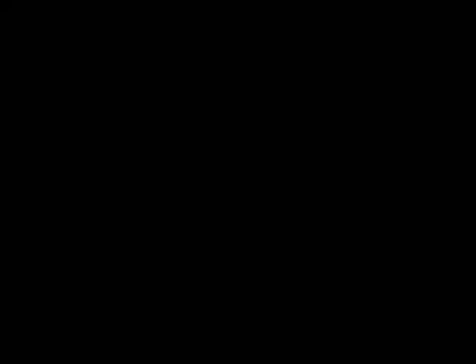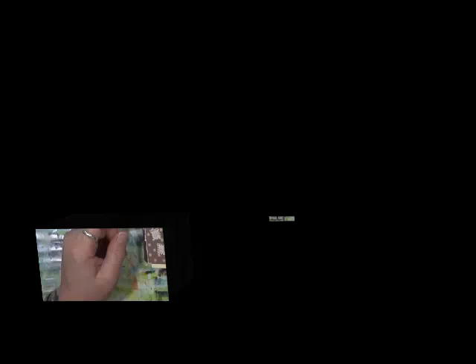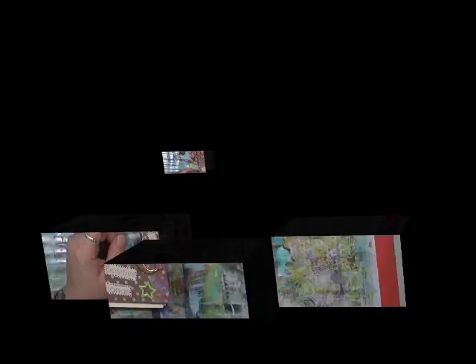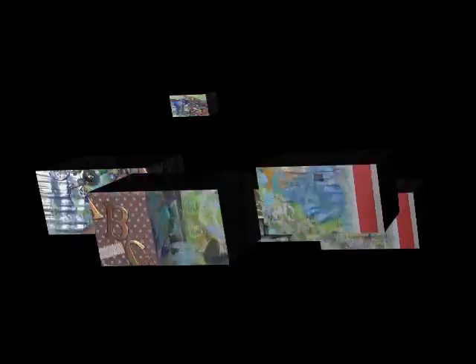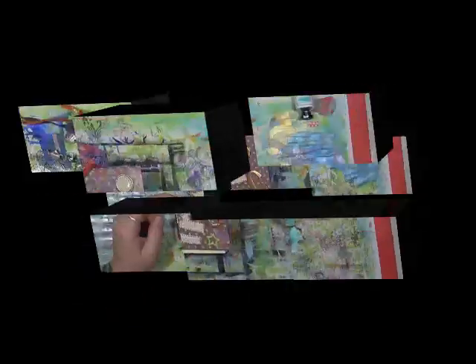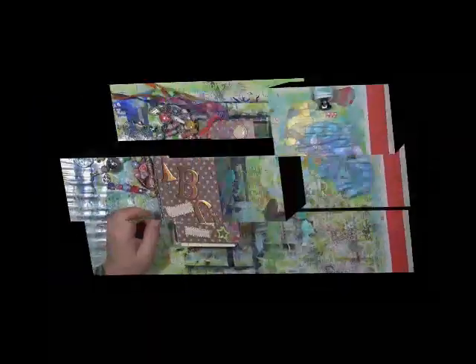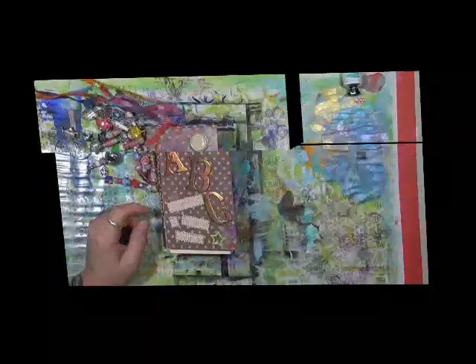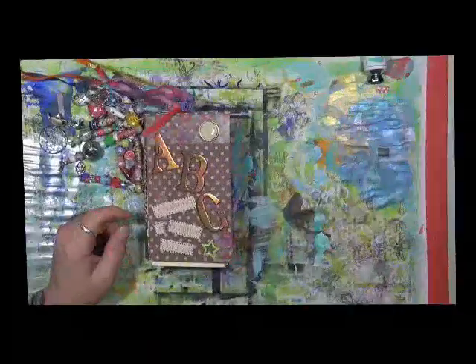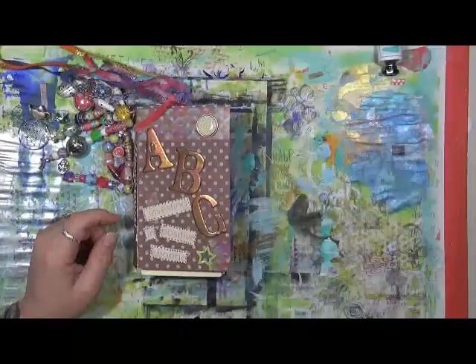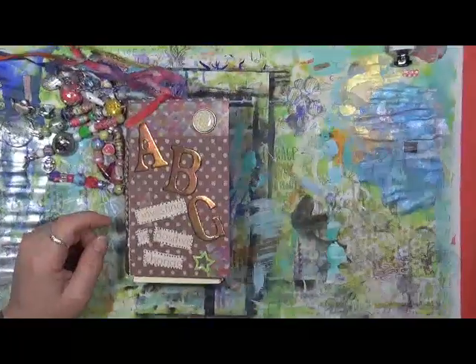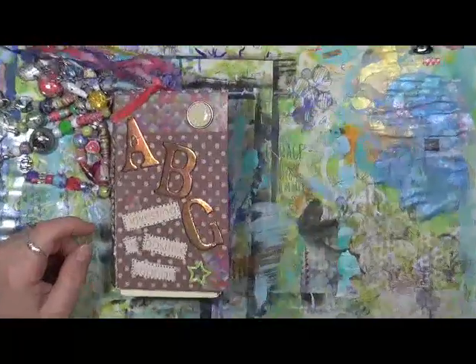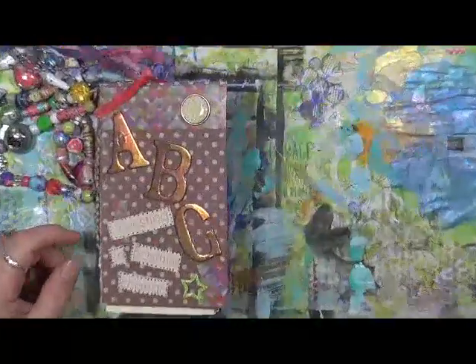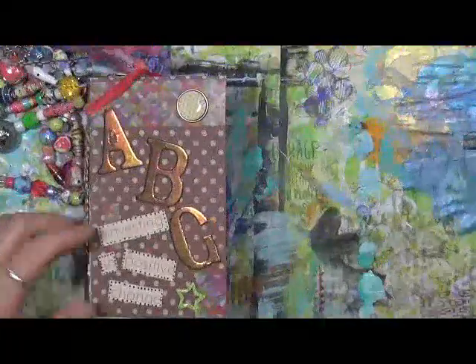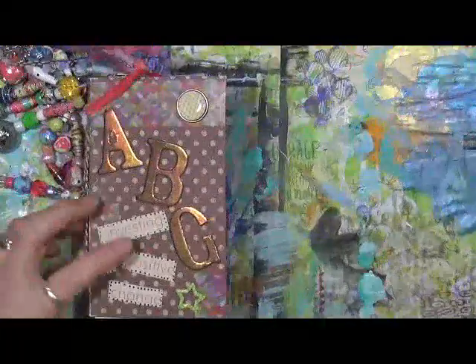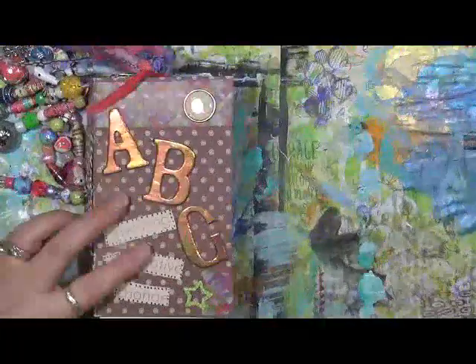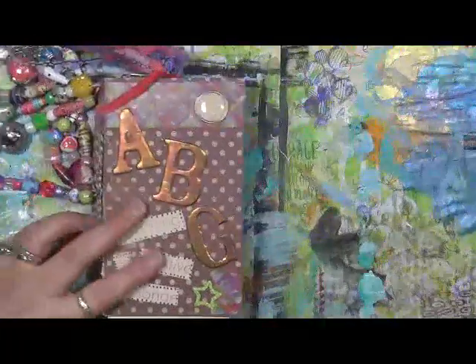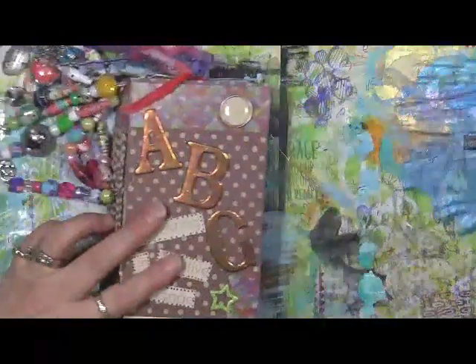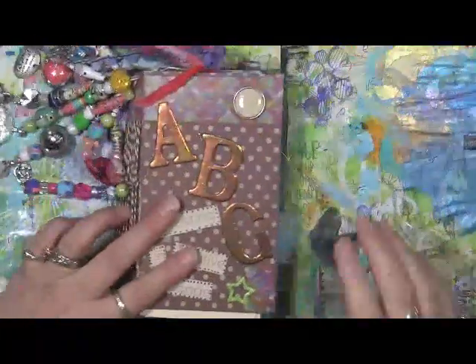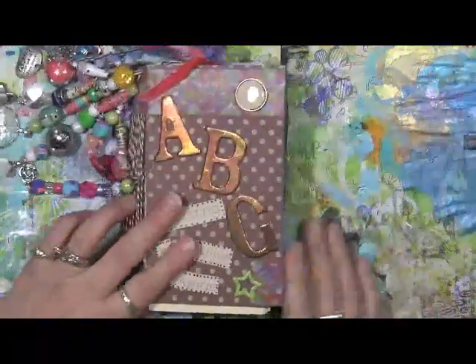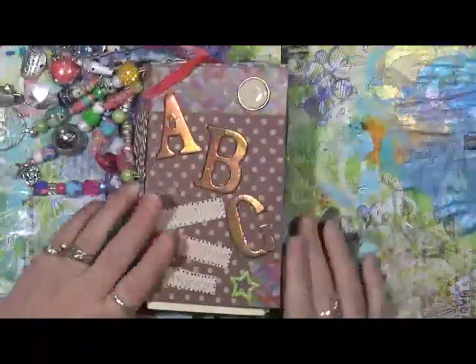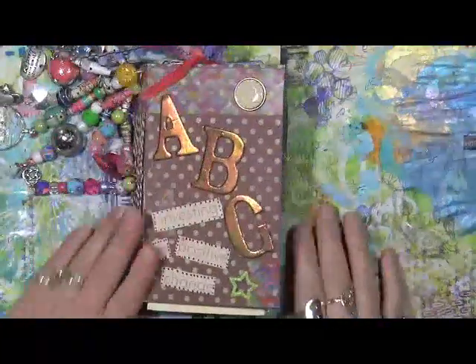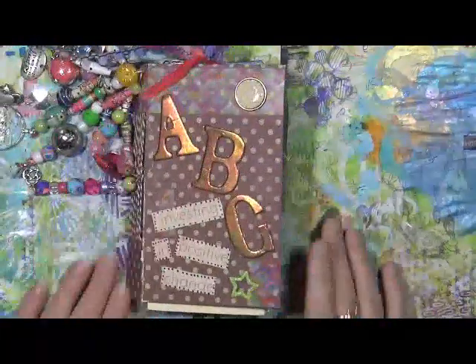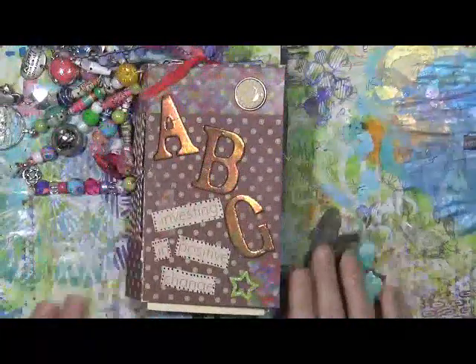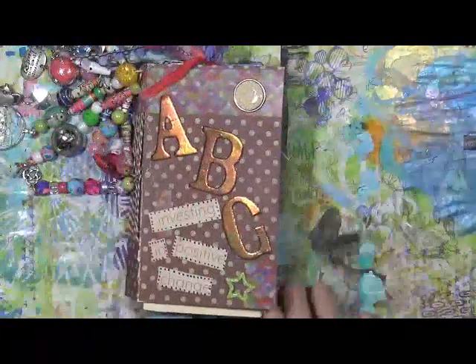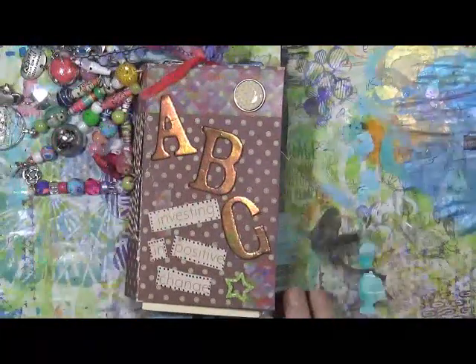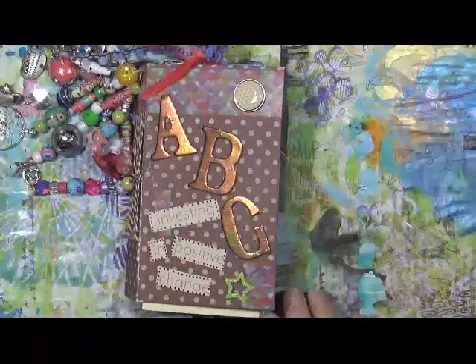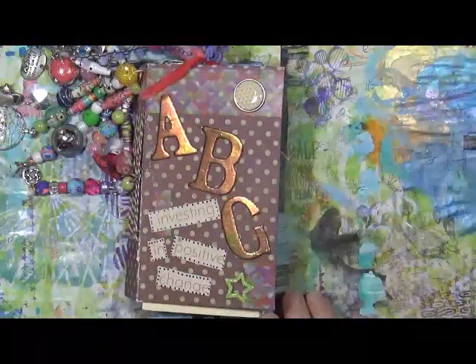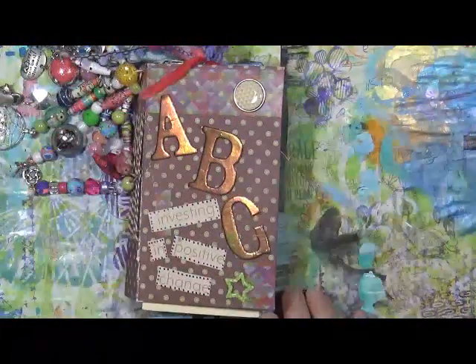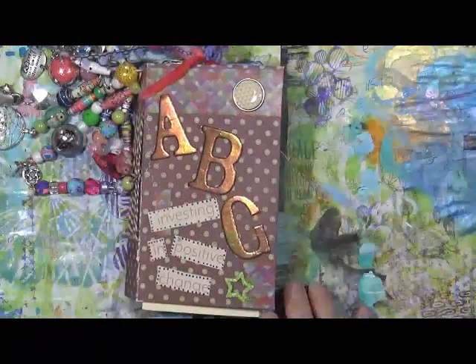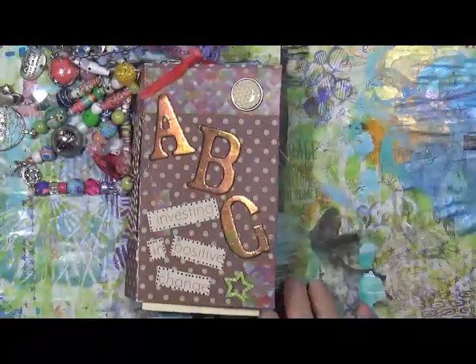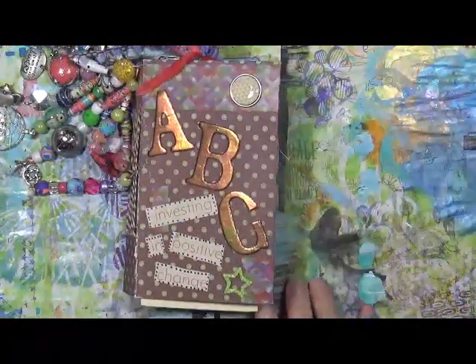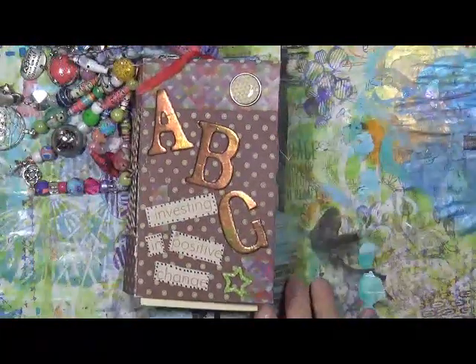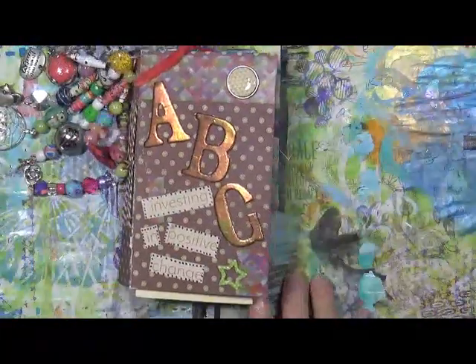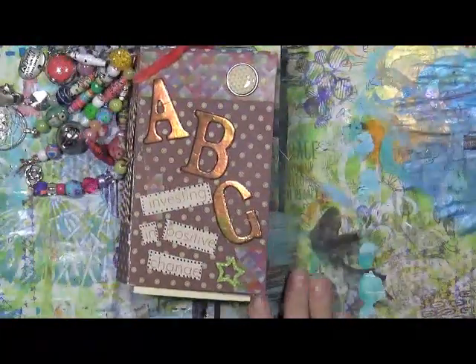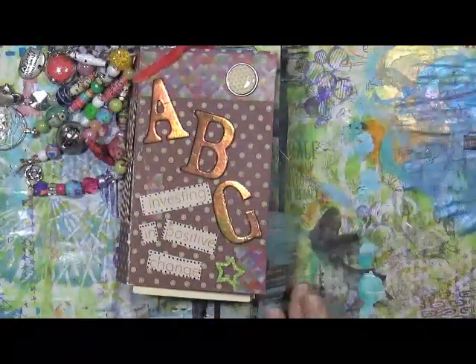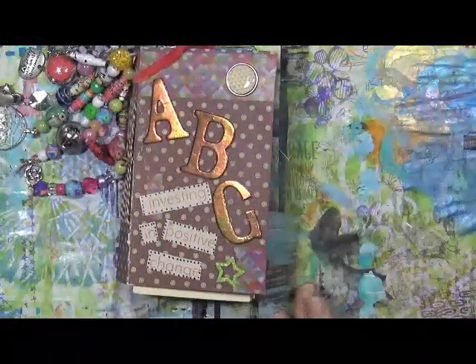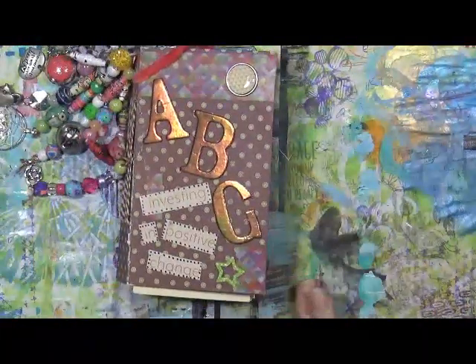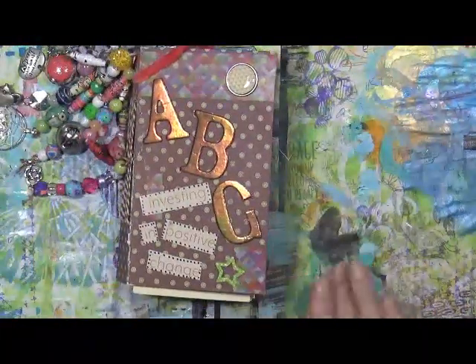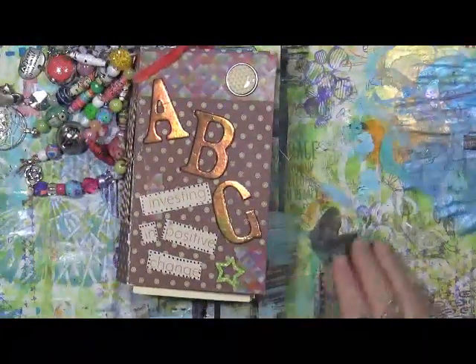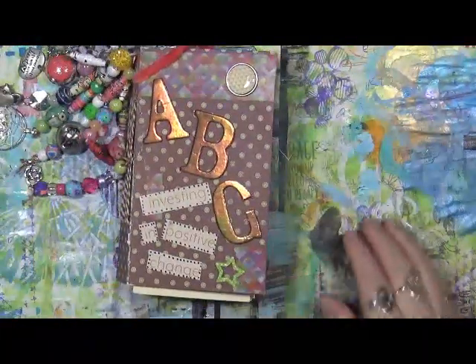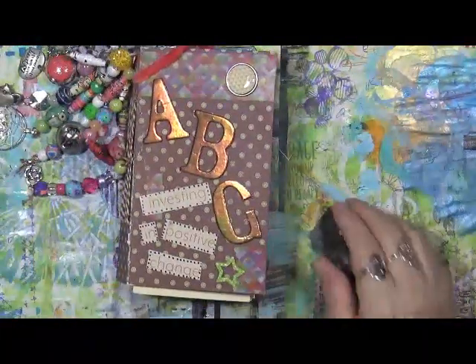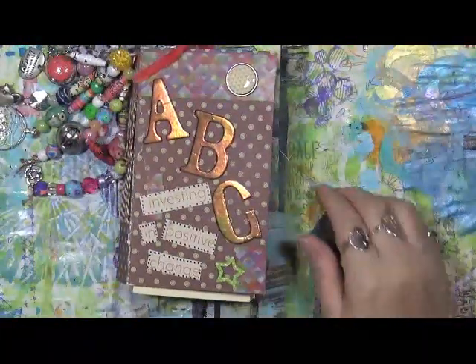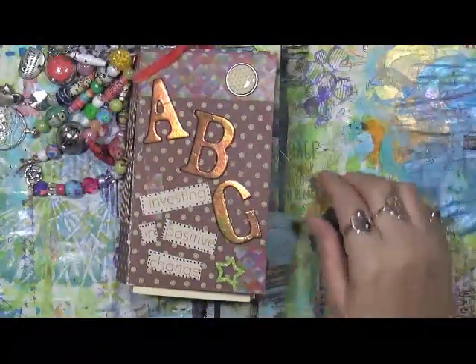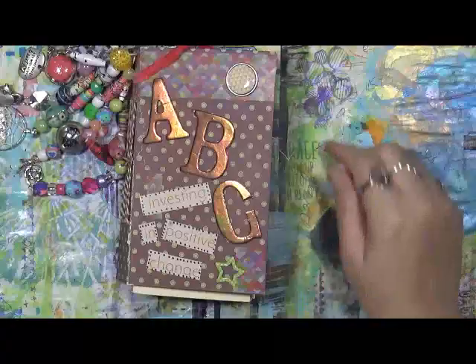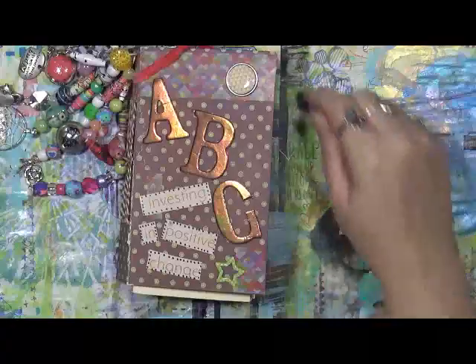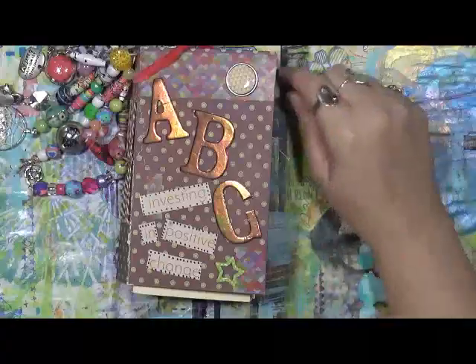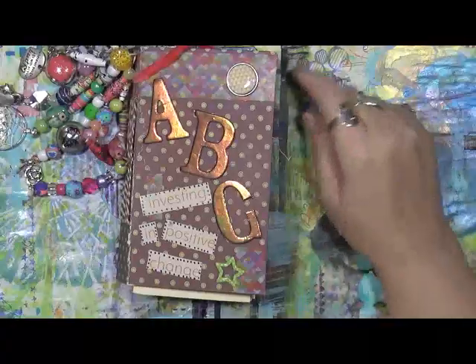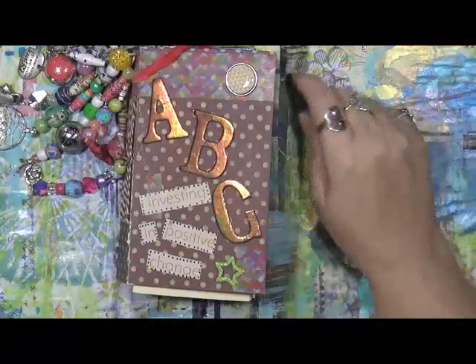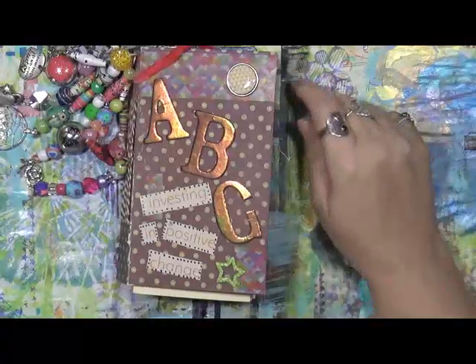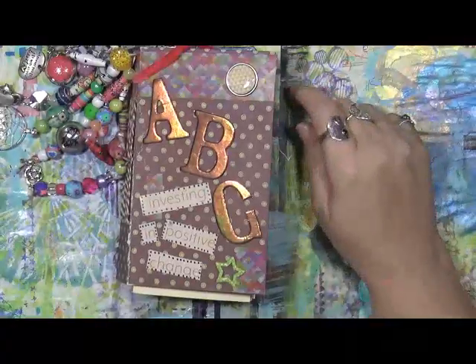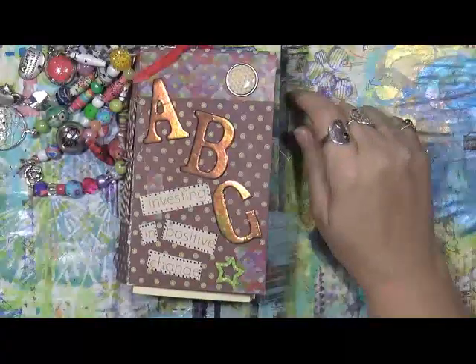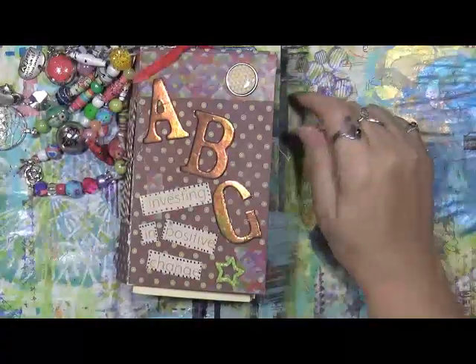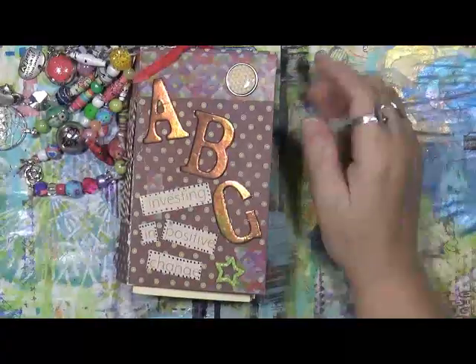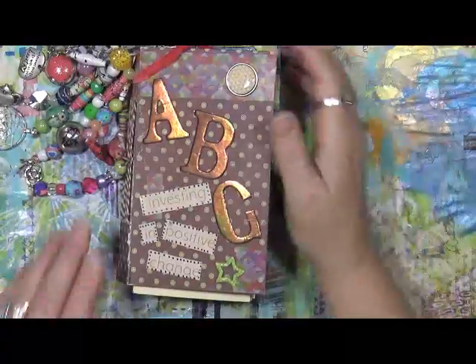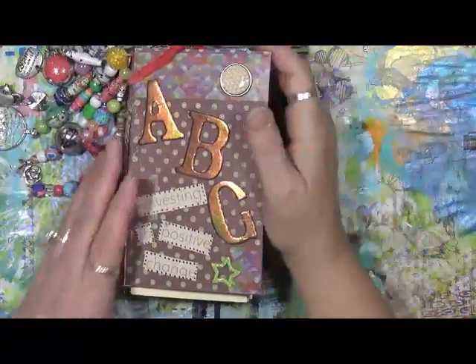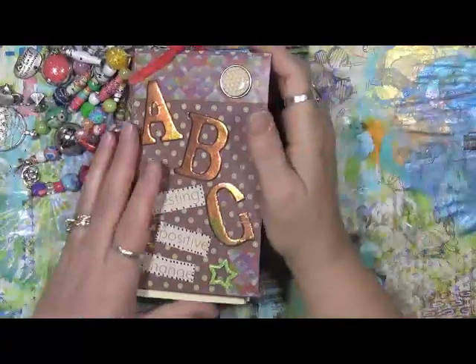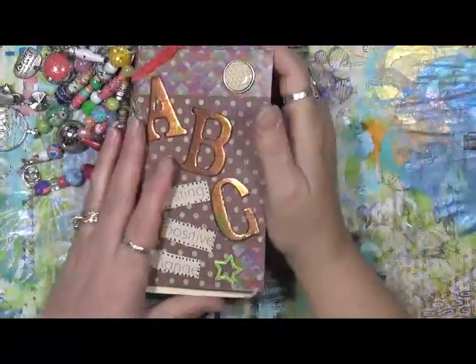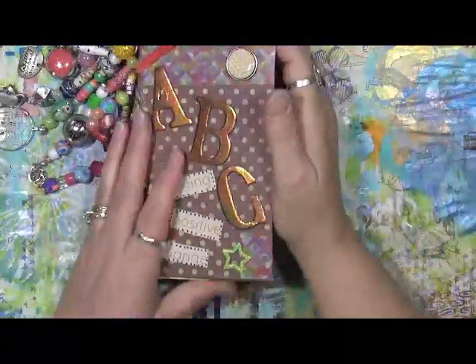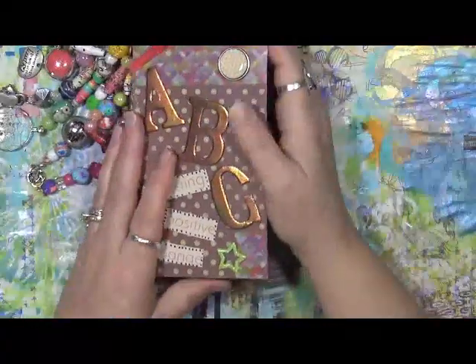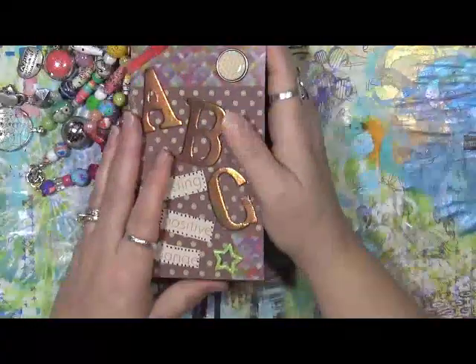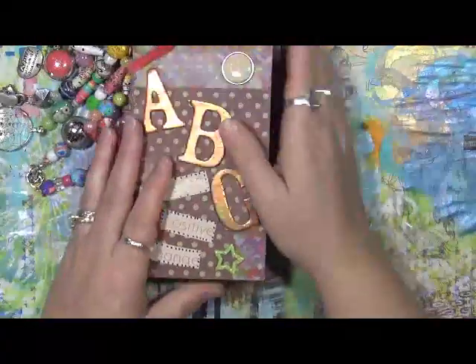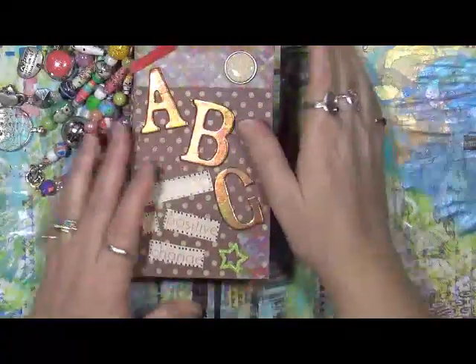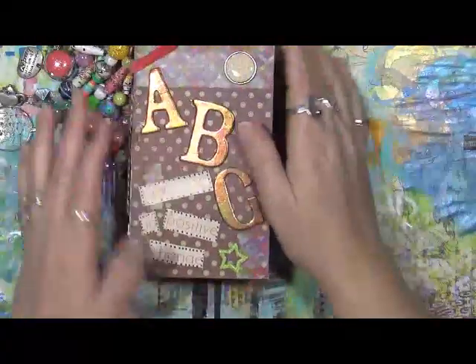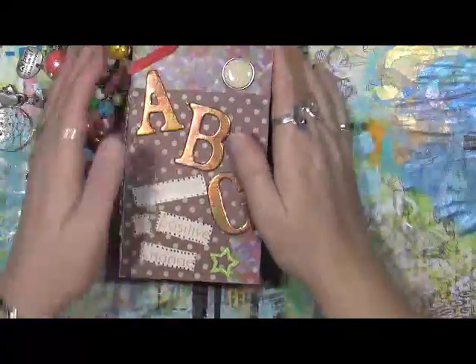Hey guys, Cindy Oda here with my Artsy Endeavors. How are we doing today? I'm doing okay, hanging in there the best I can.